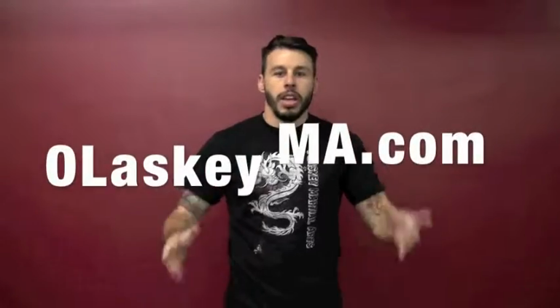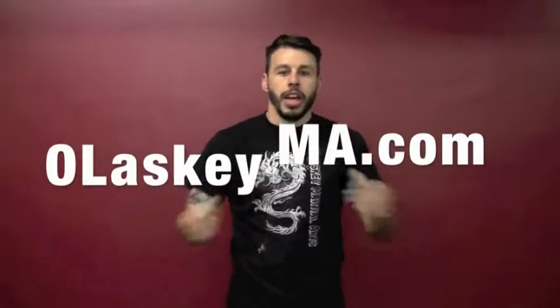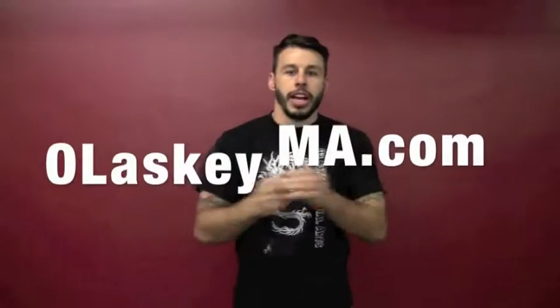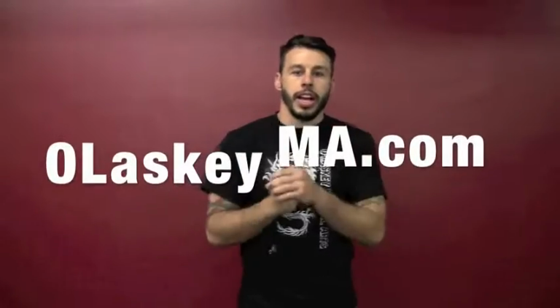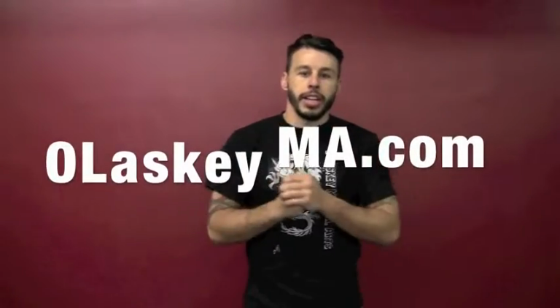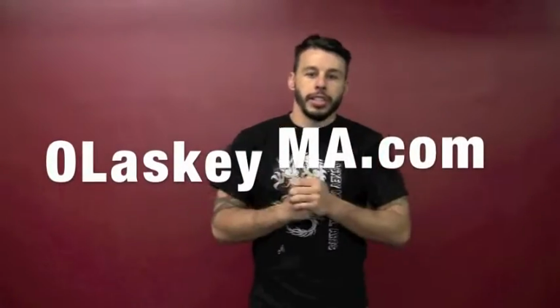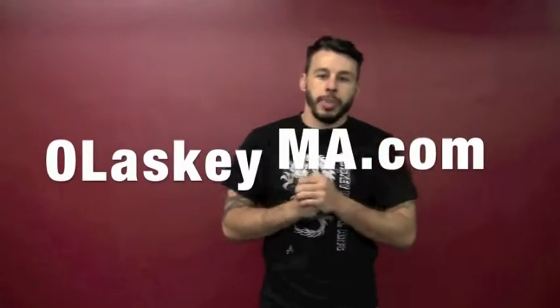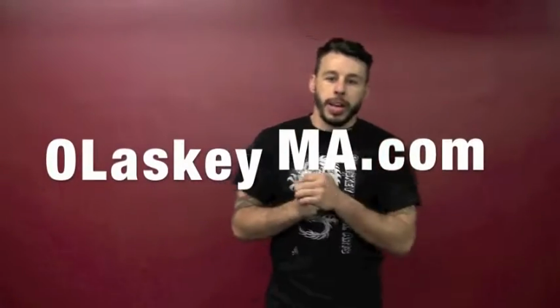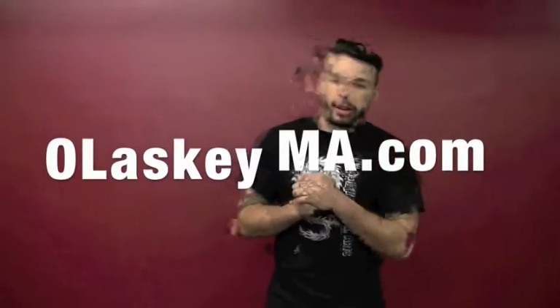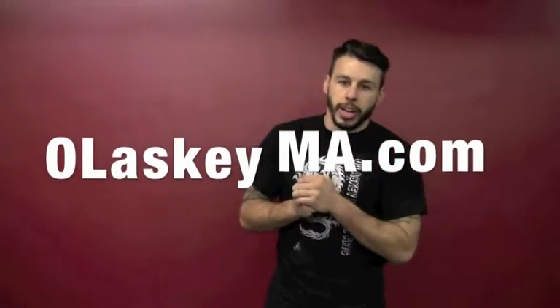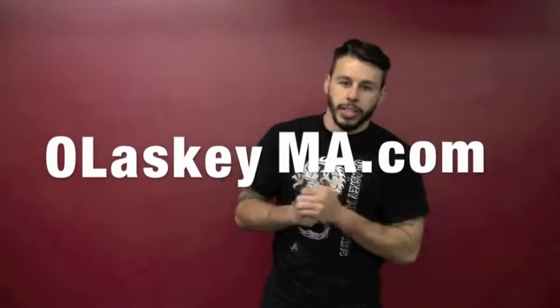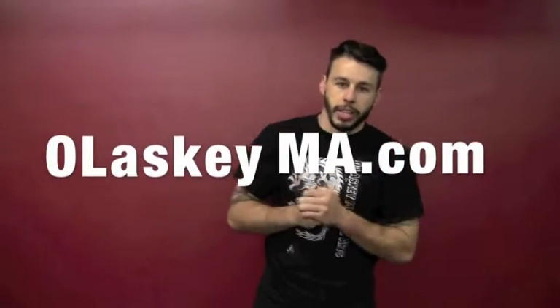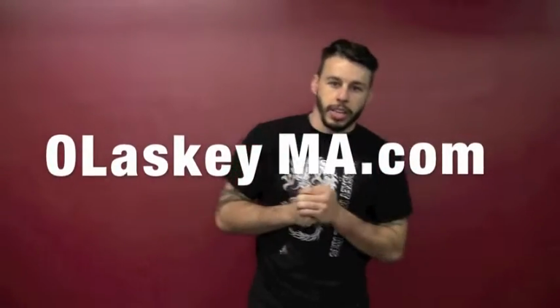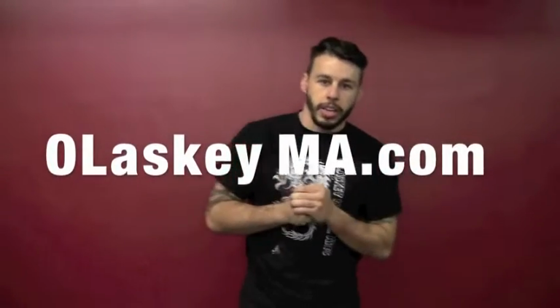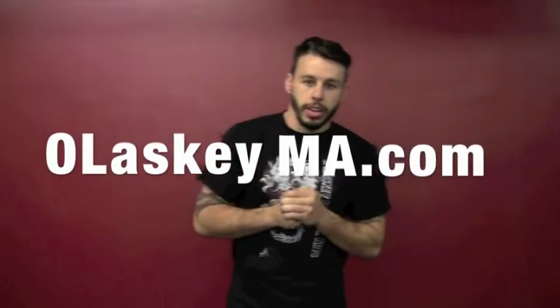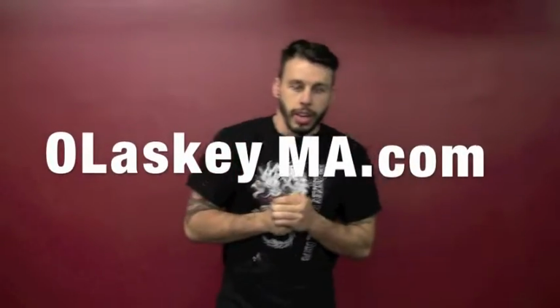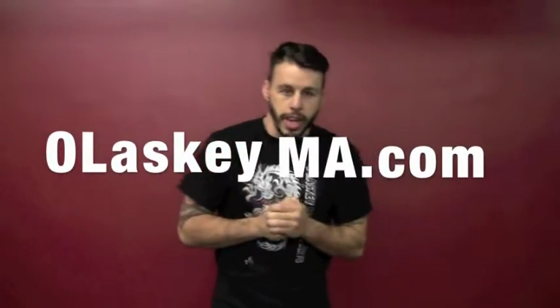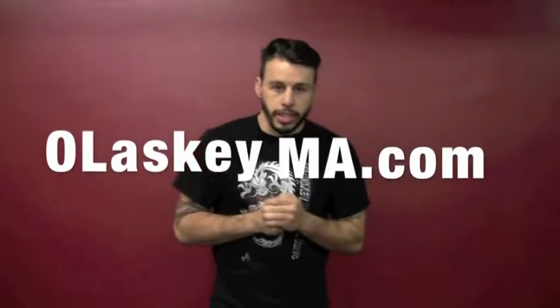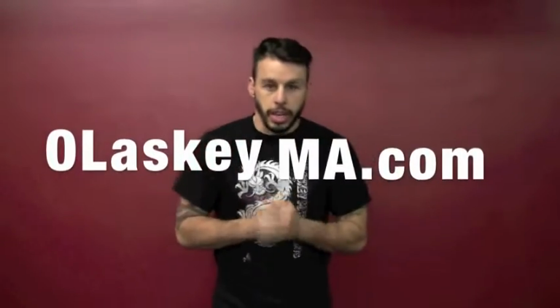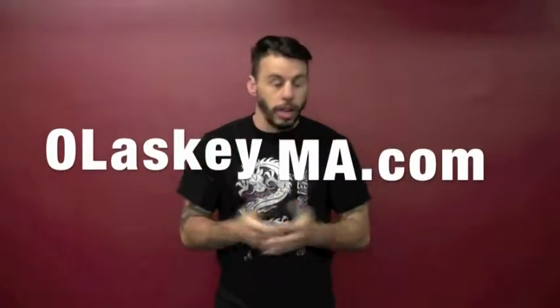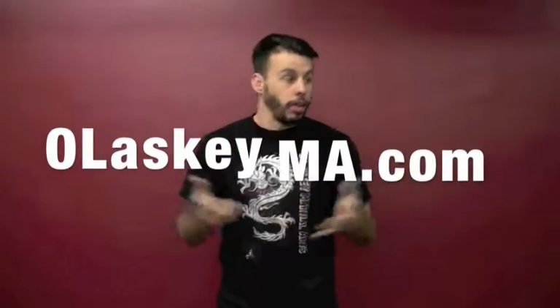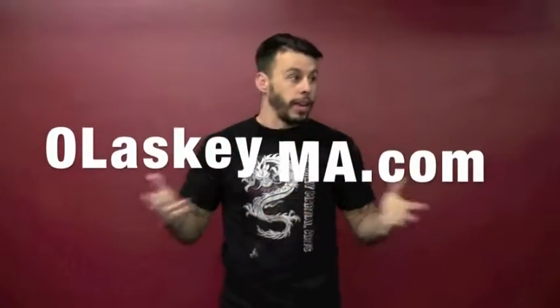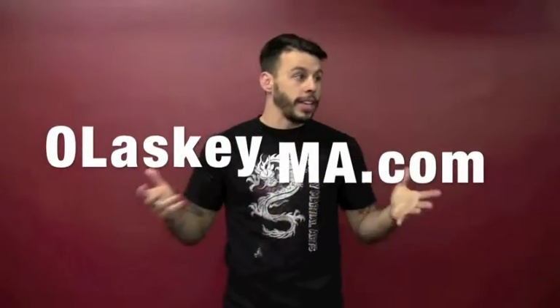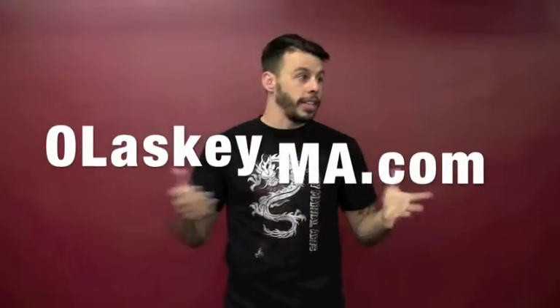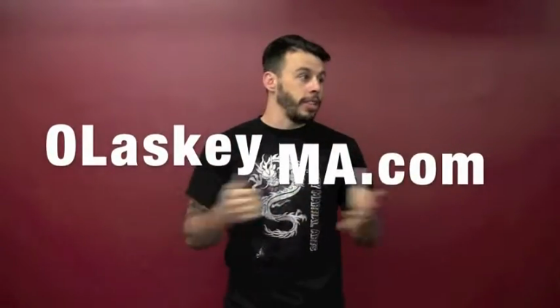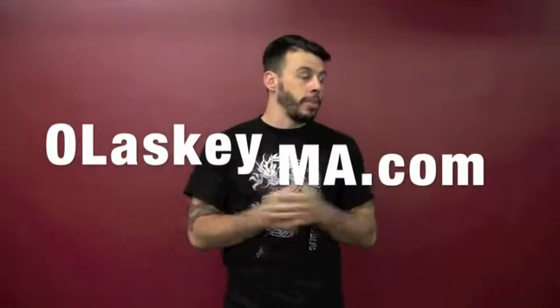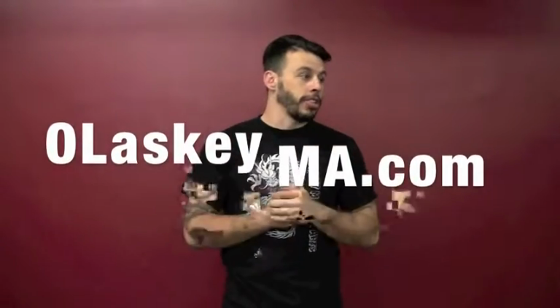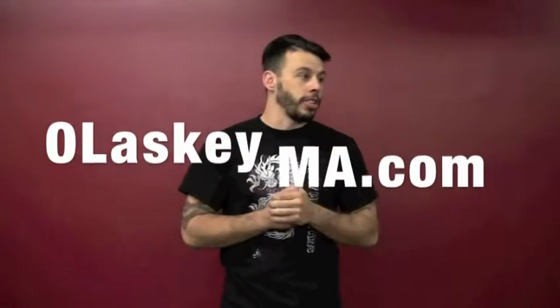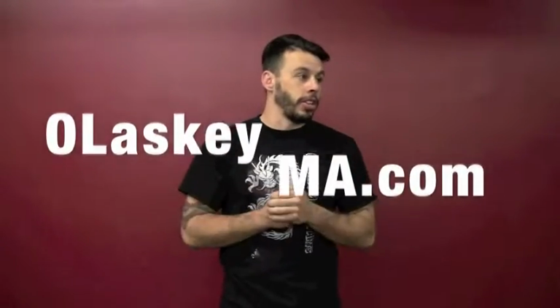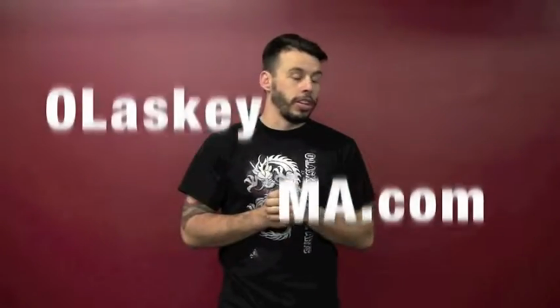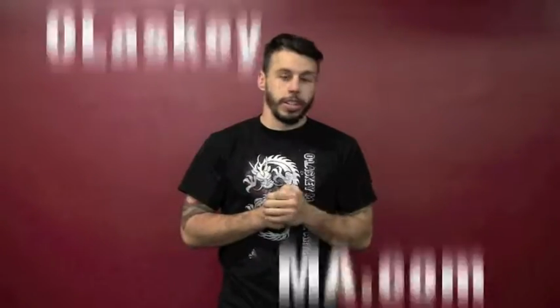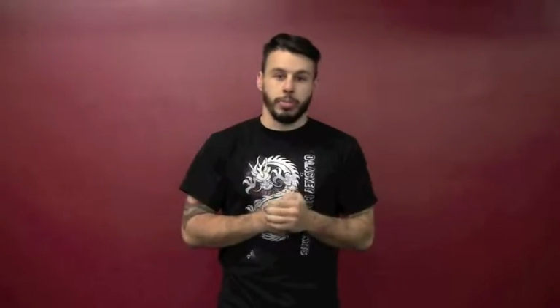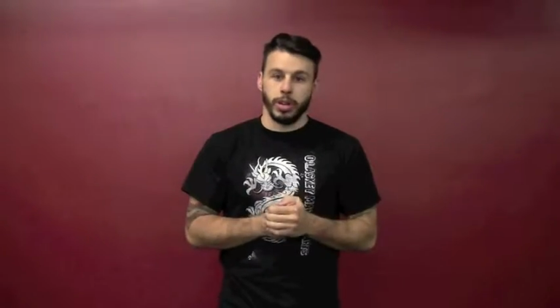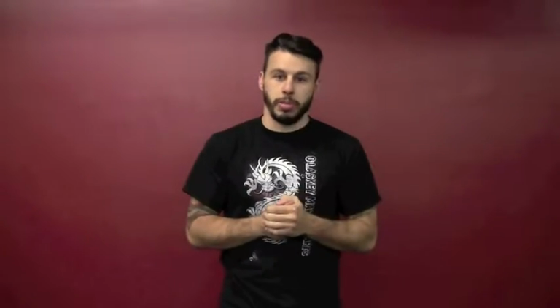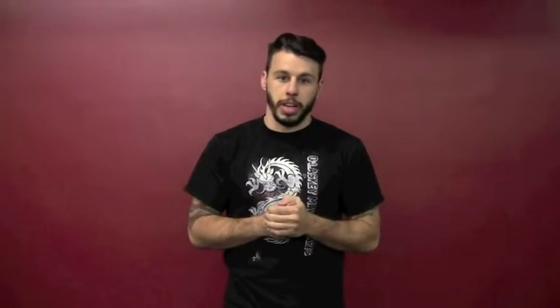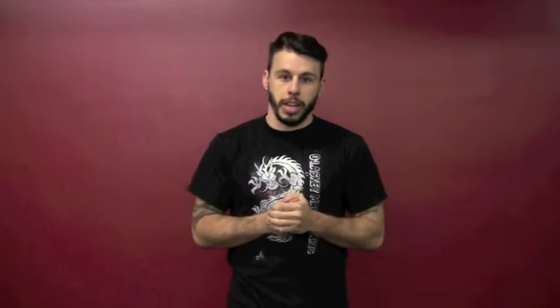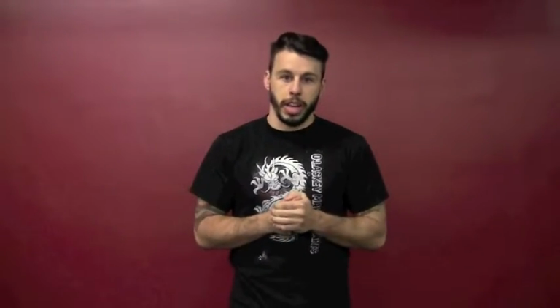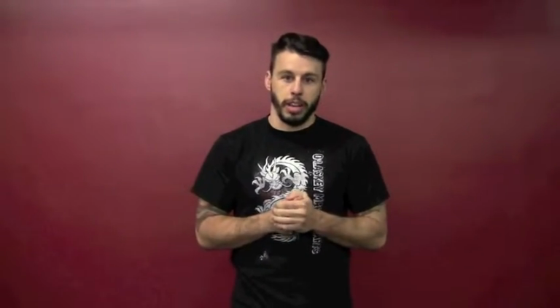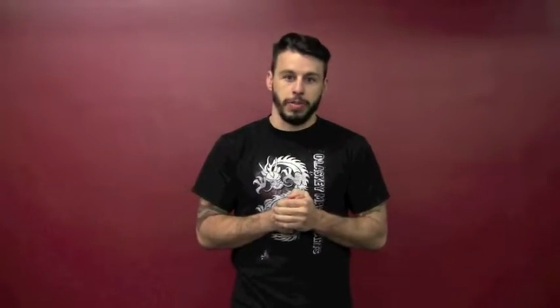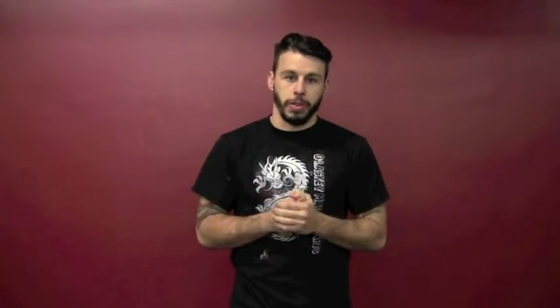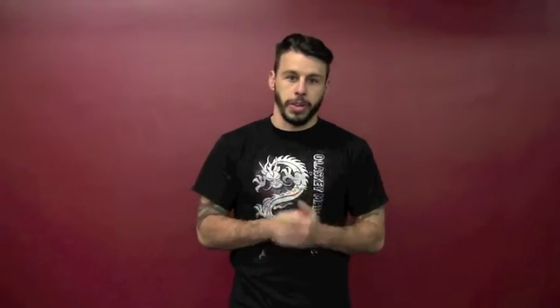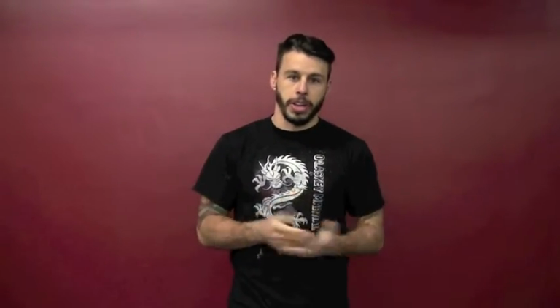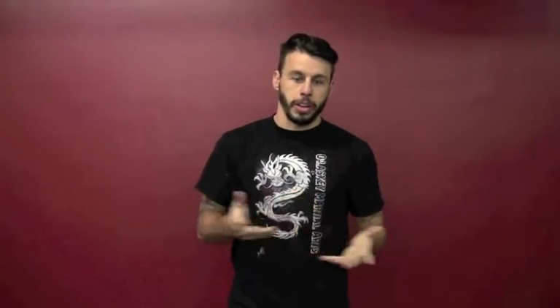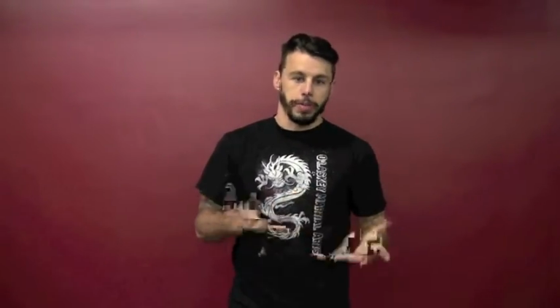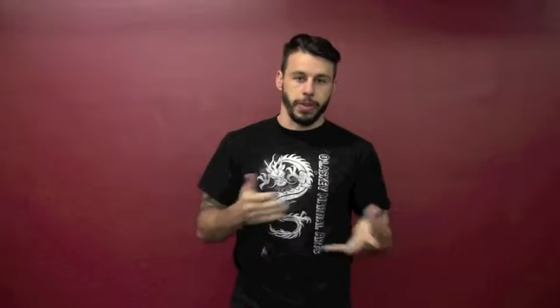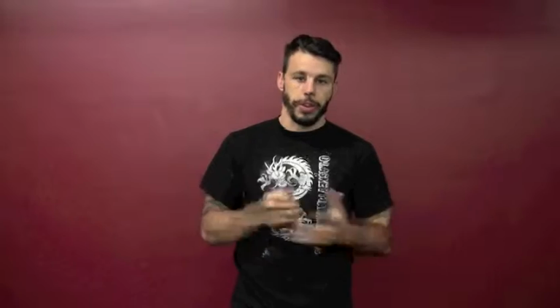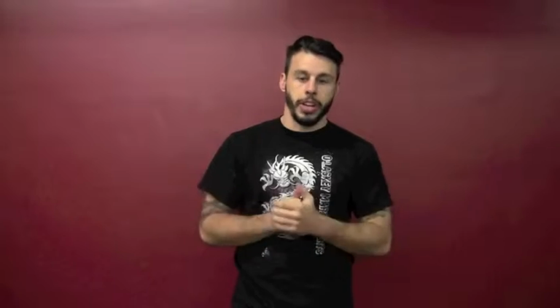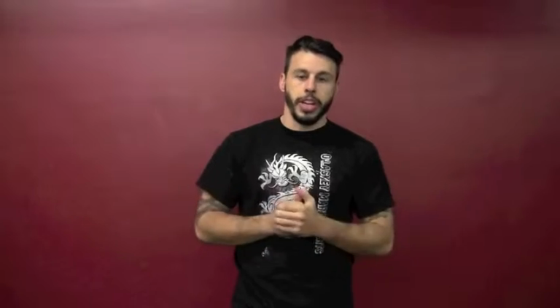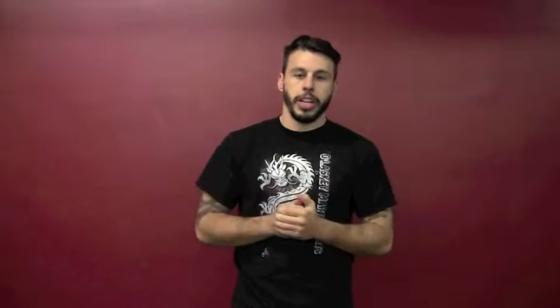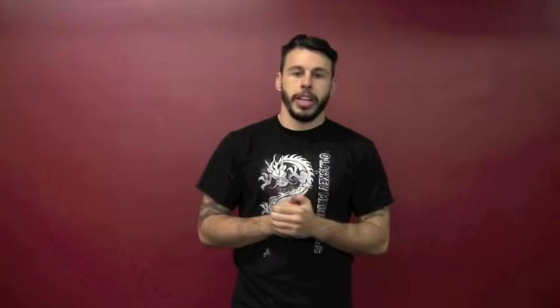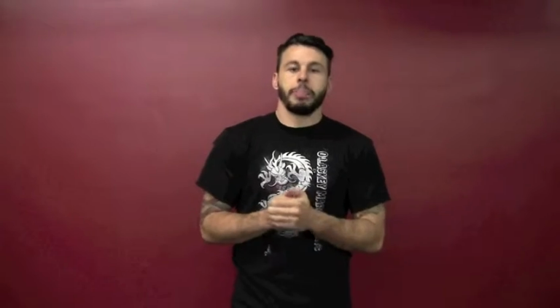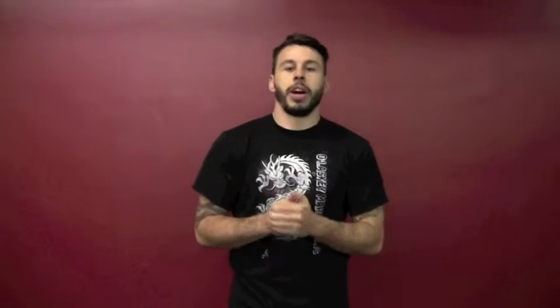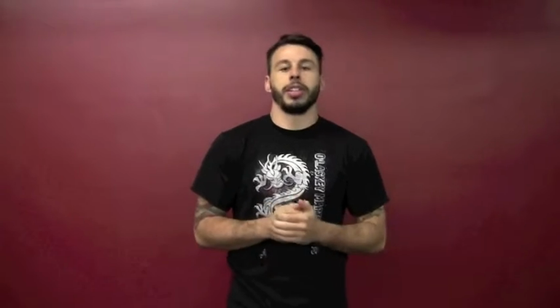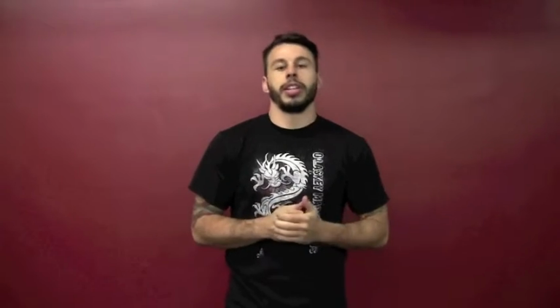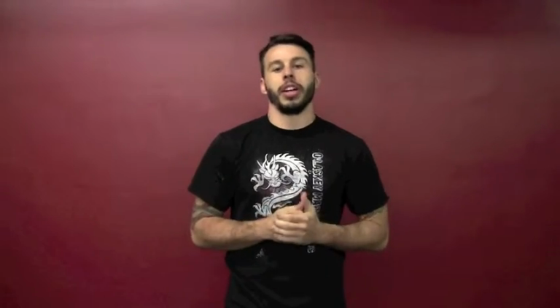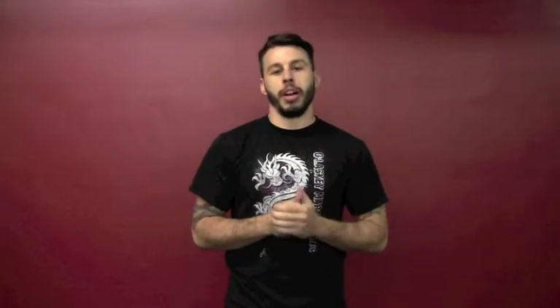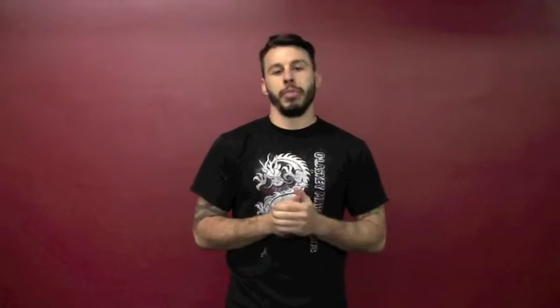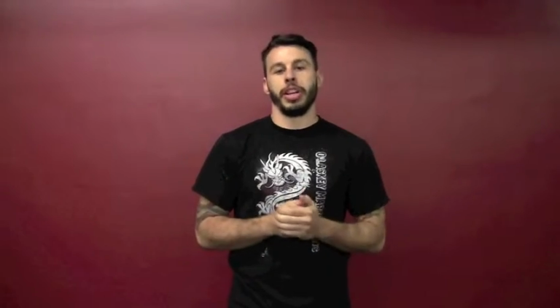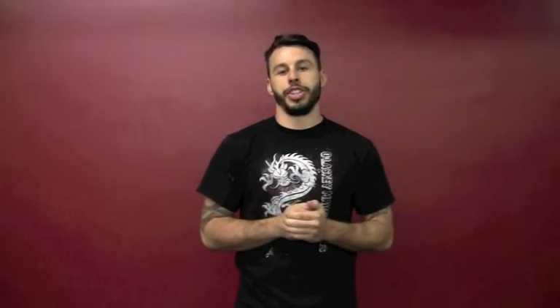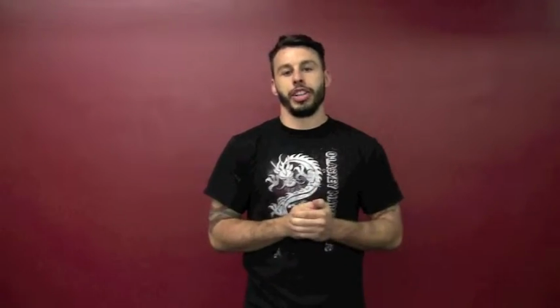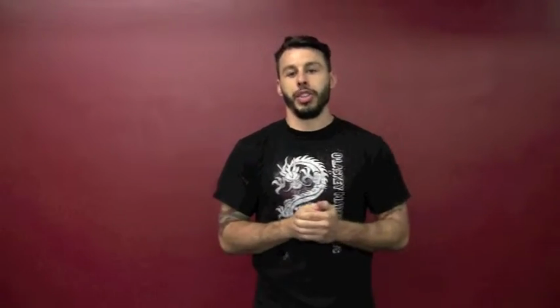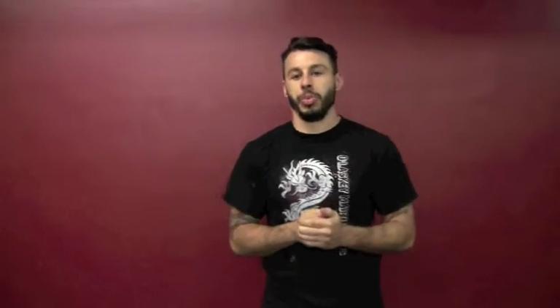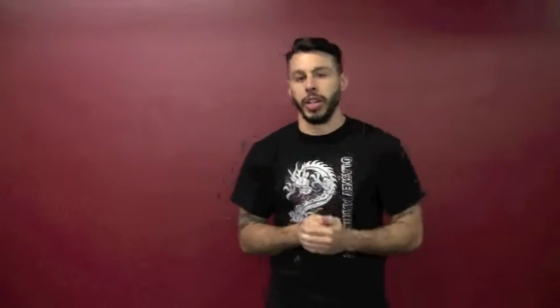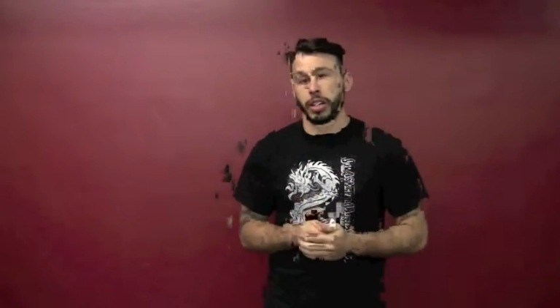Hey guys, Mike Olasky here at Olasky Martial Arts in Burbank, California, here for your kickboxing combination of the week.